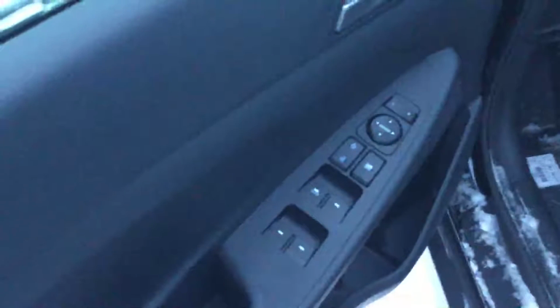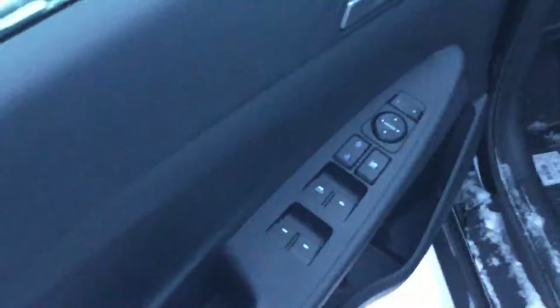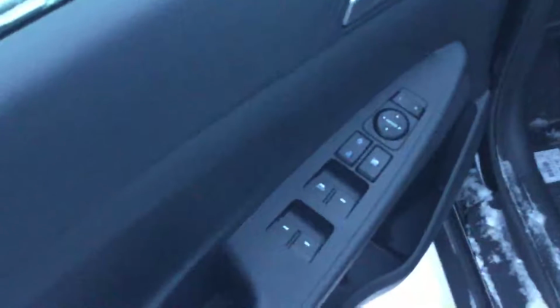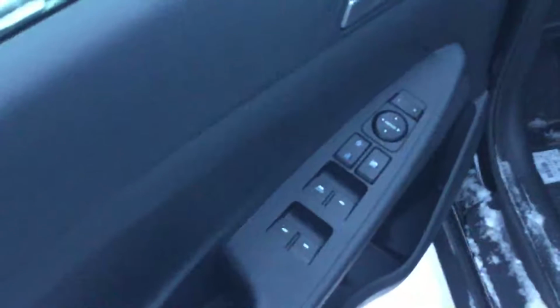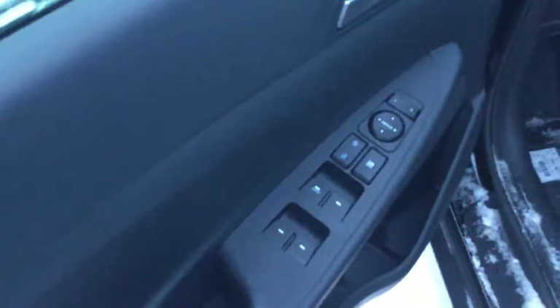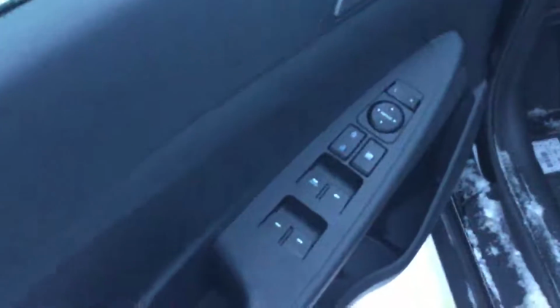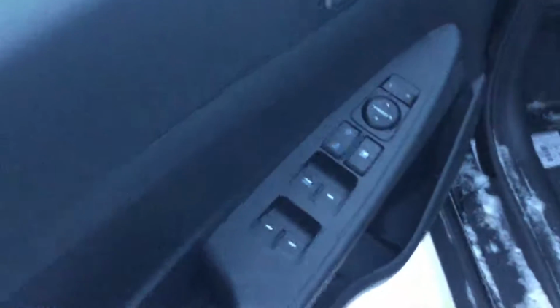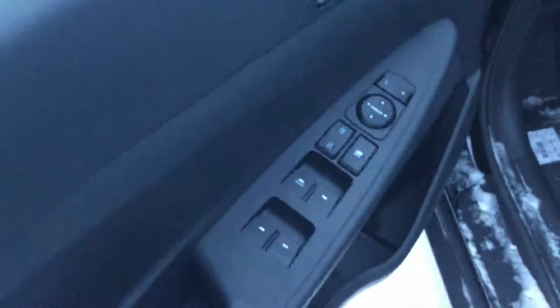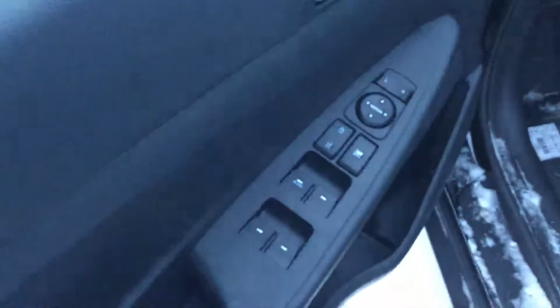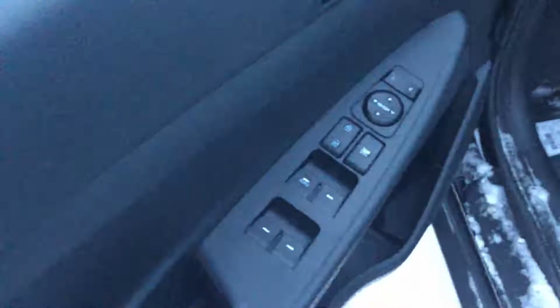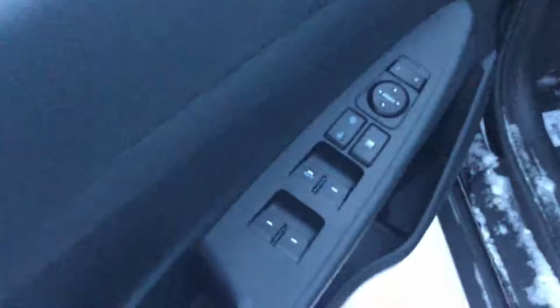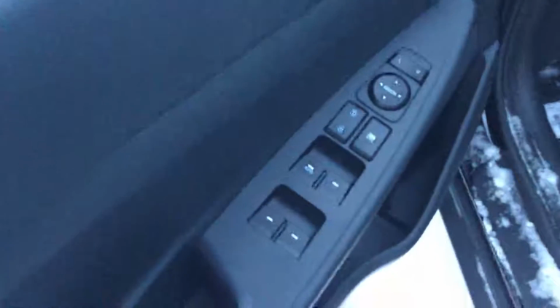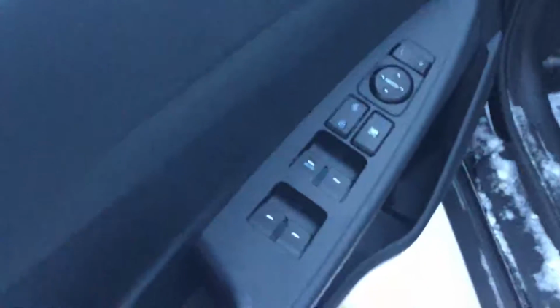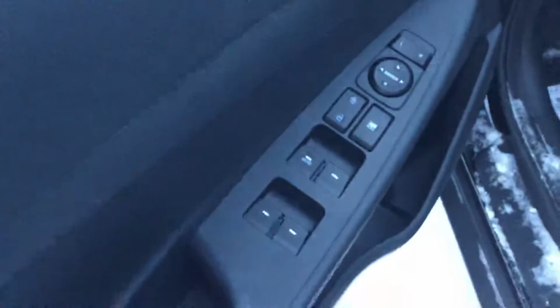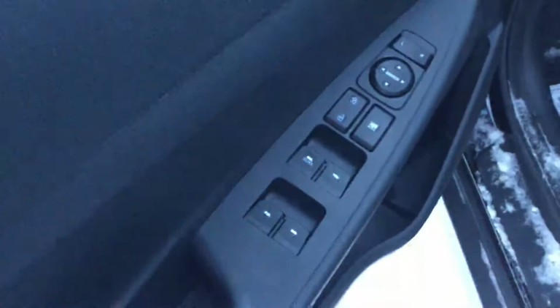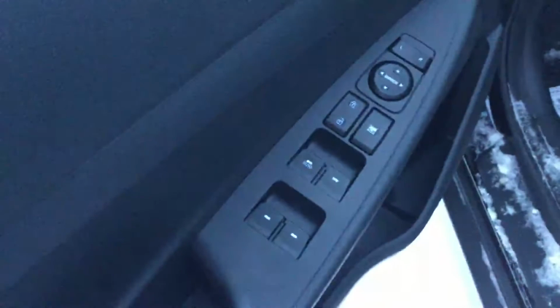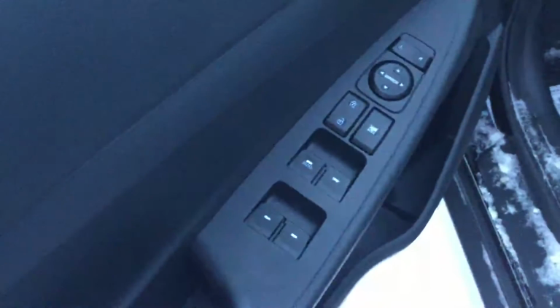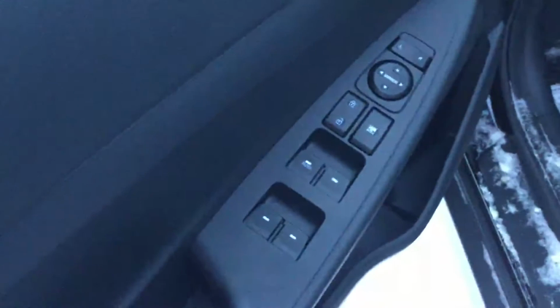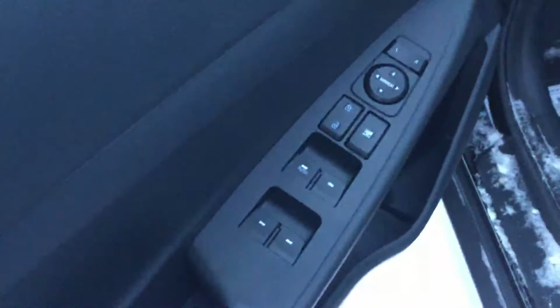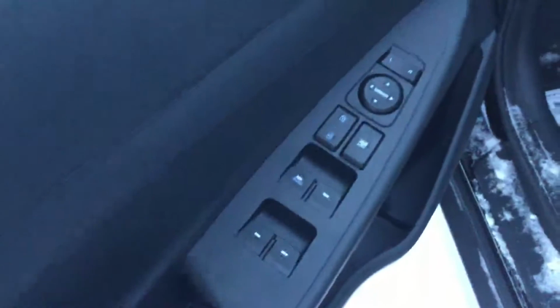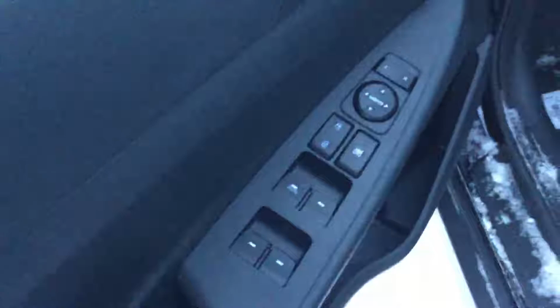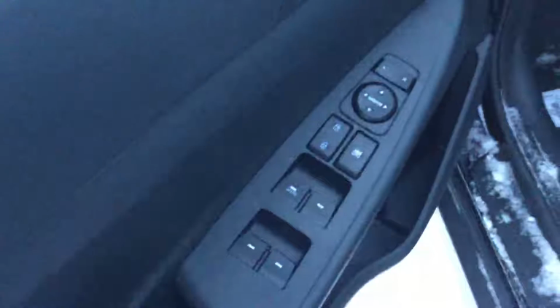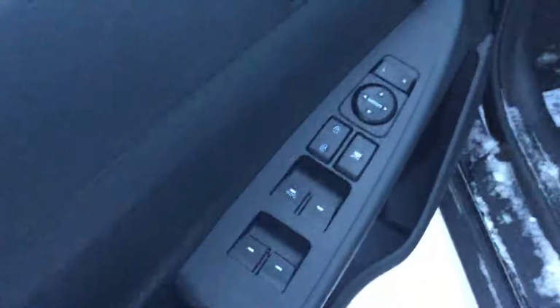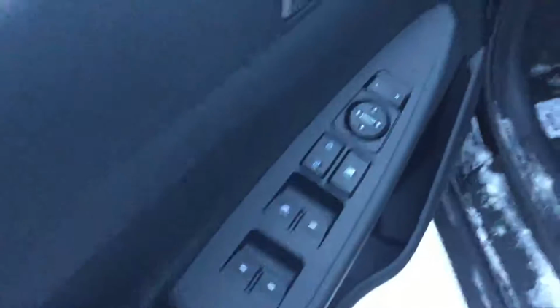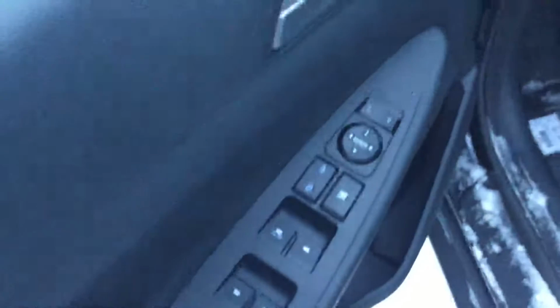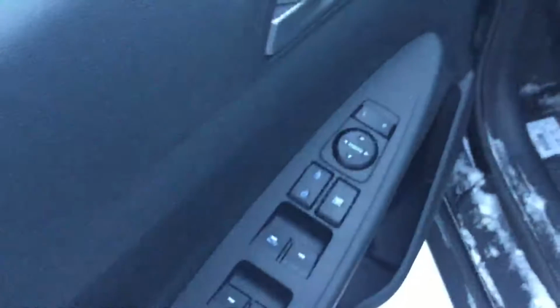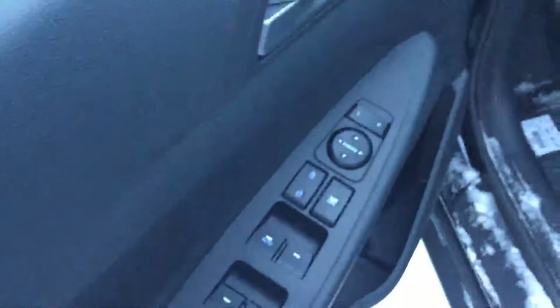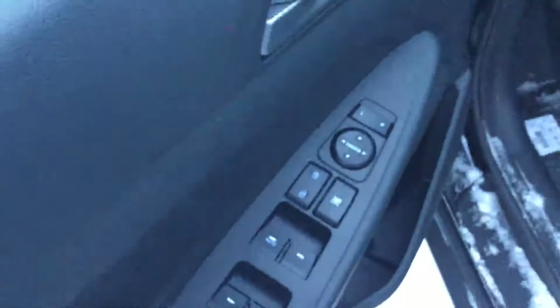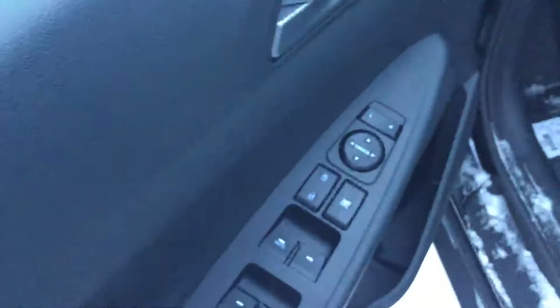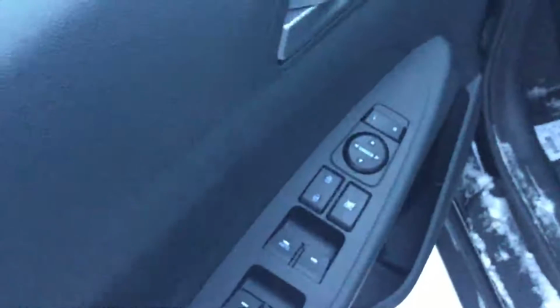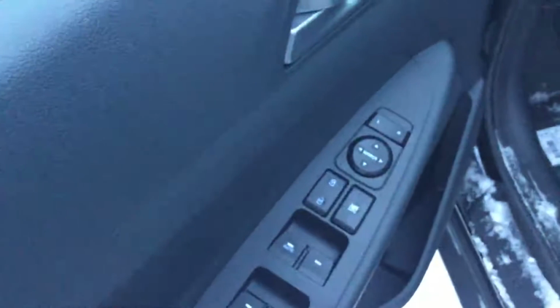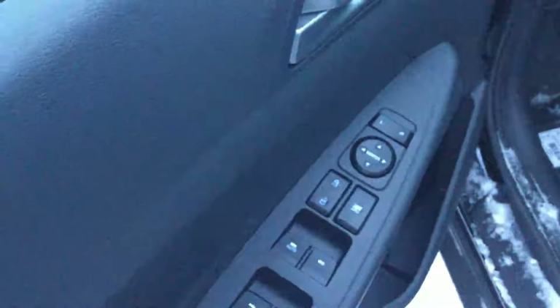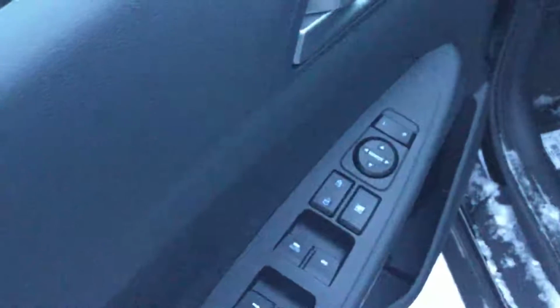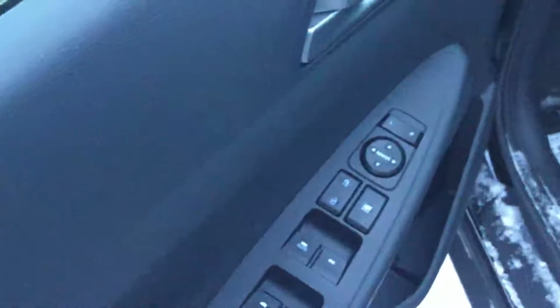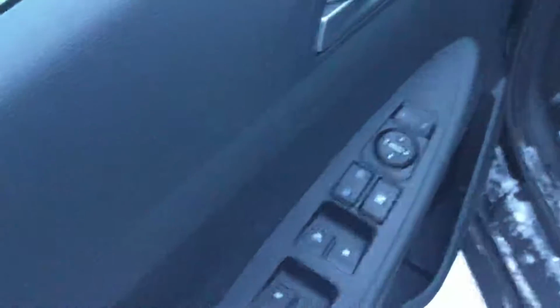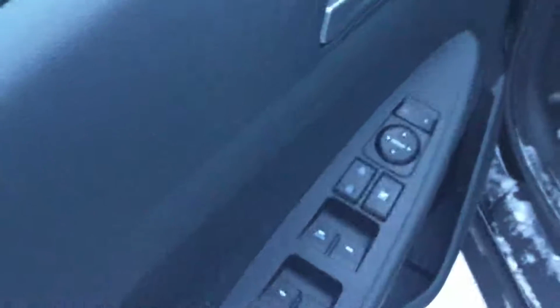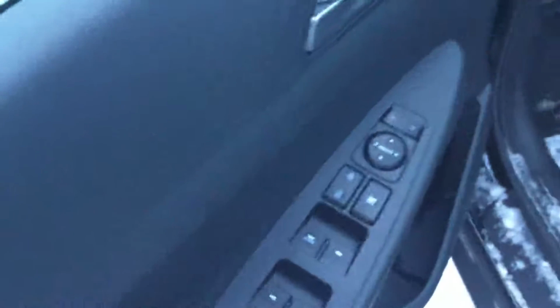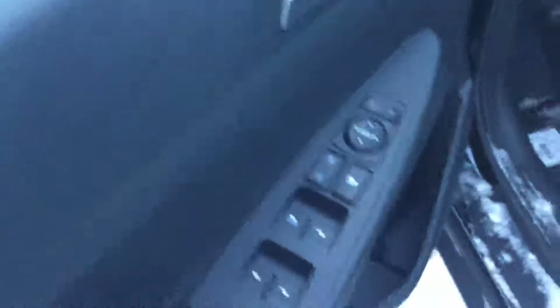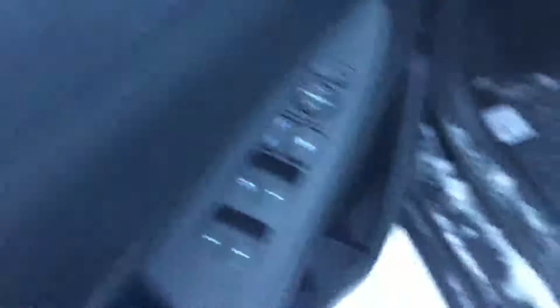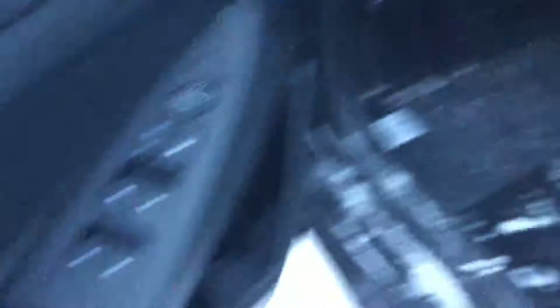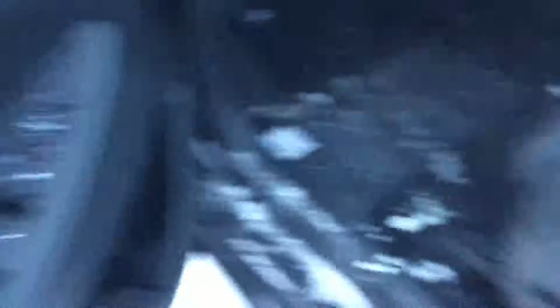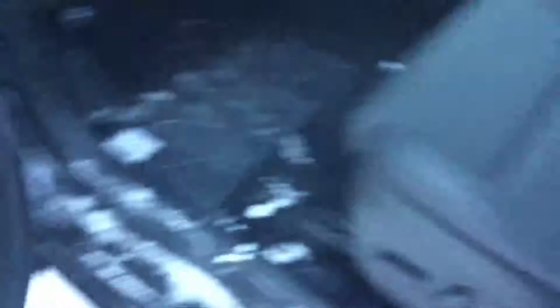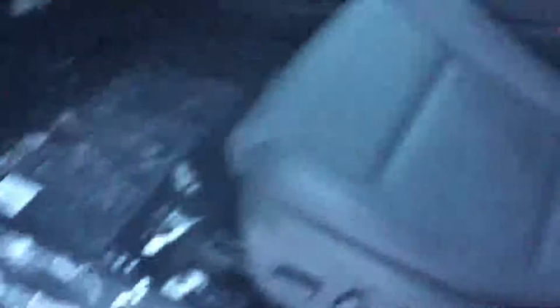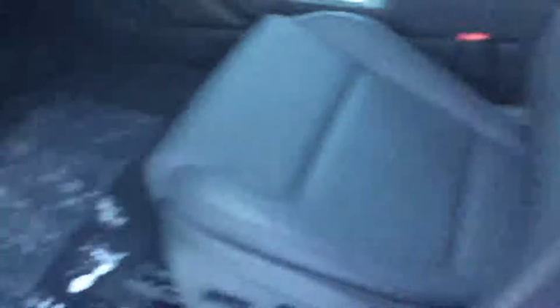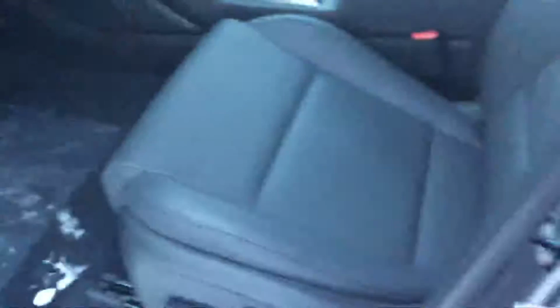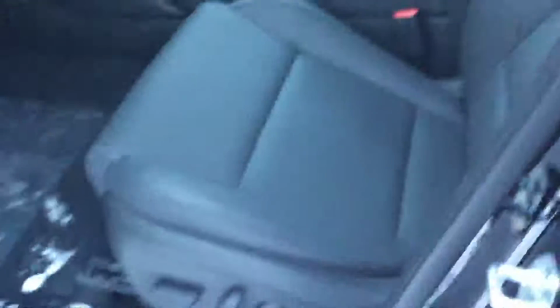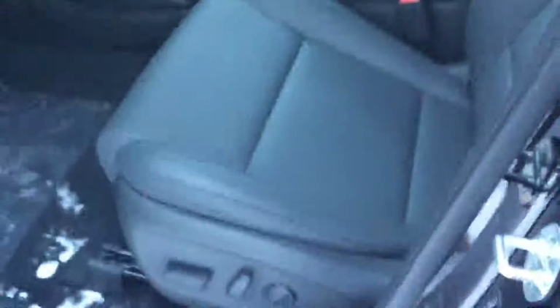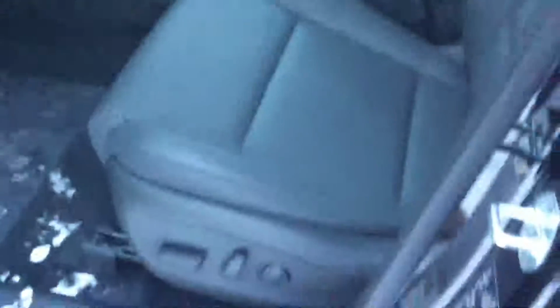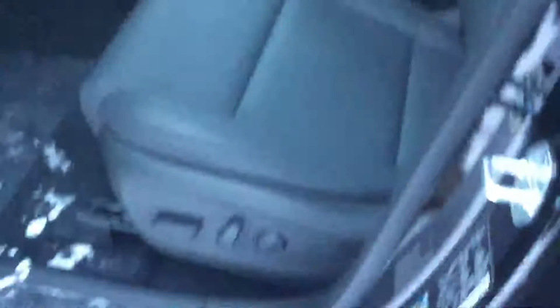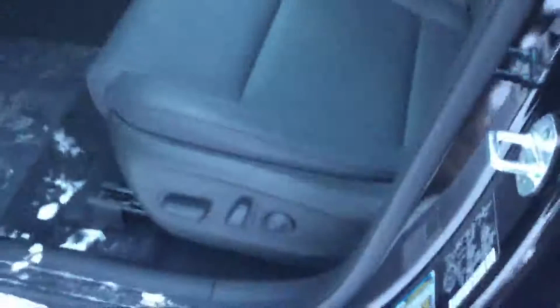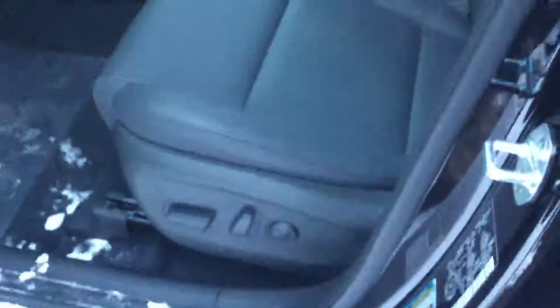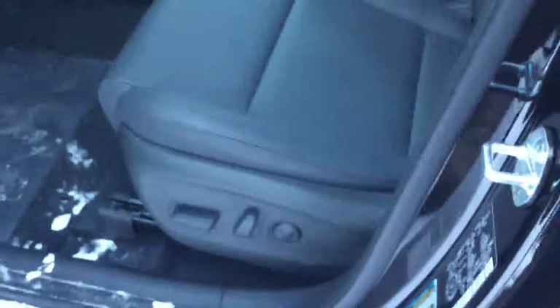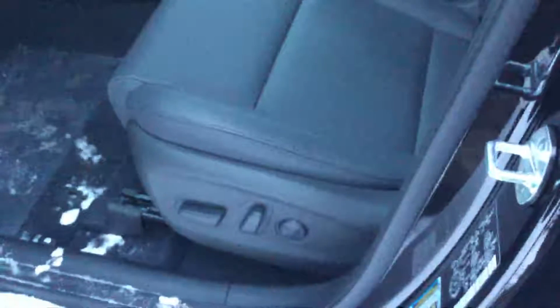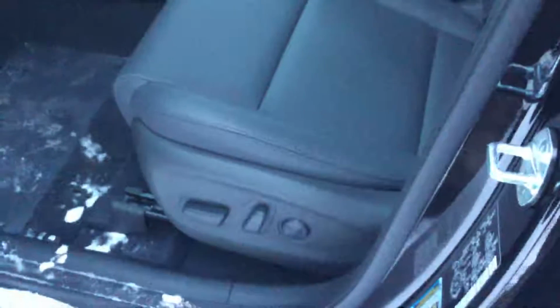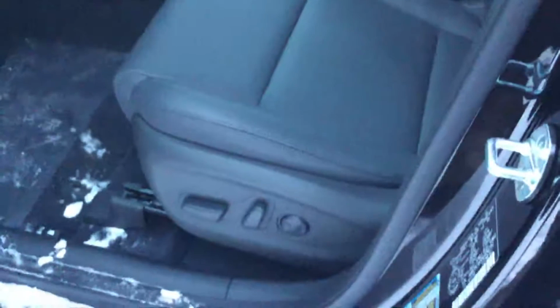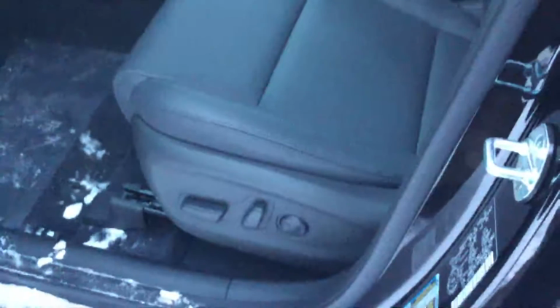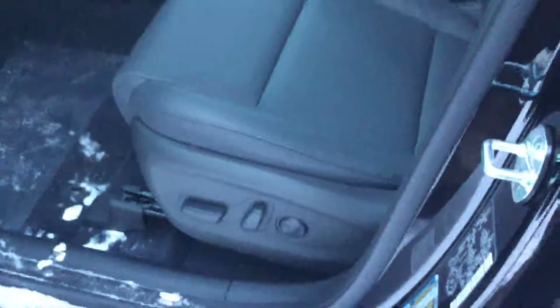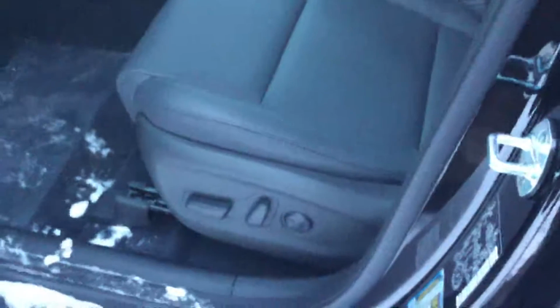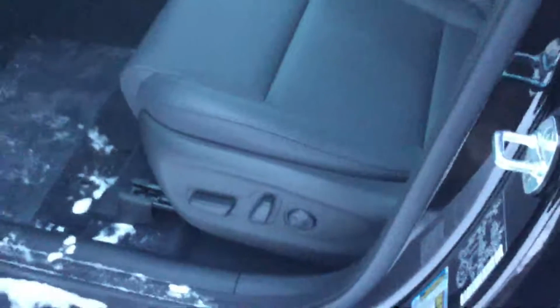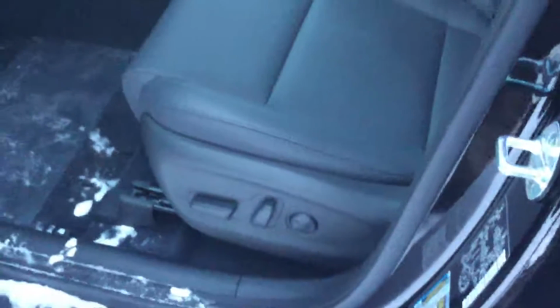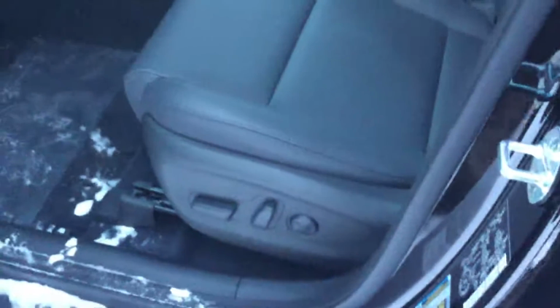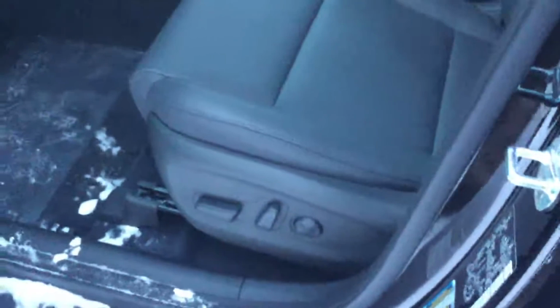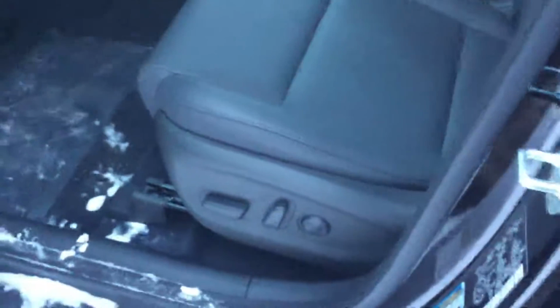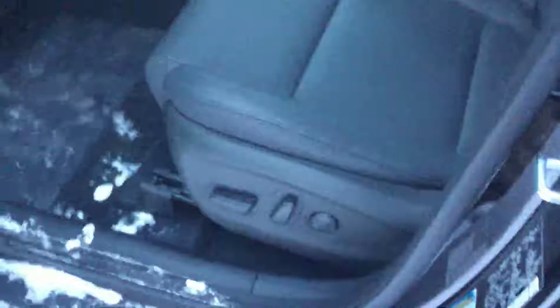Inside the driver's door you see you do have power windows, power locks, and power adjustable mirrors, of course, as well as your eight-way power adjustable seat.